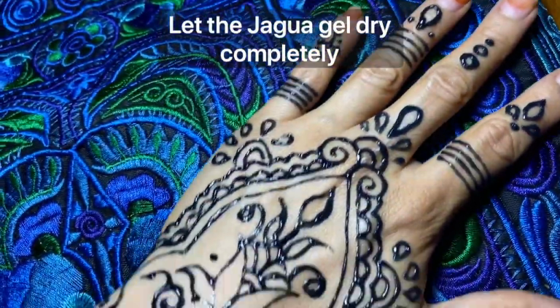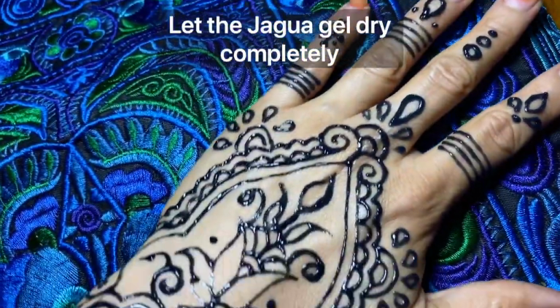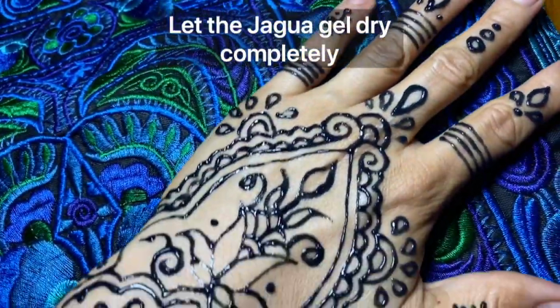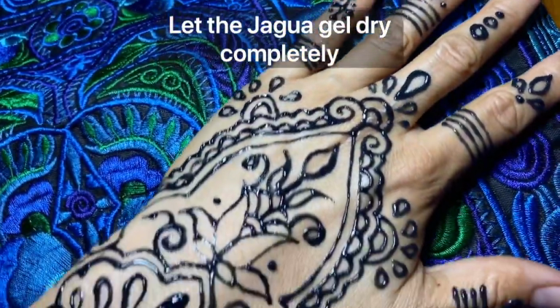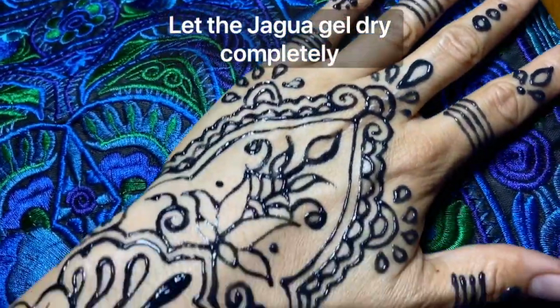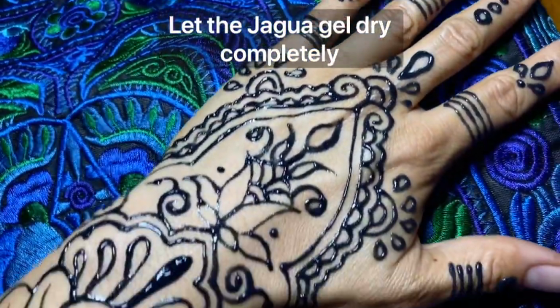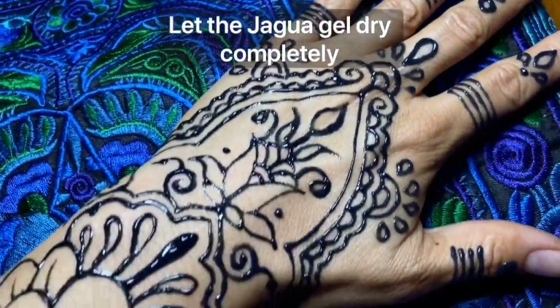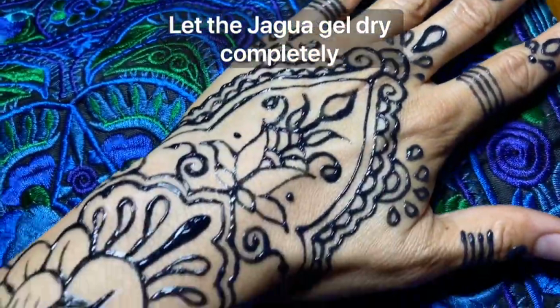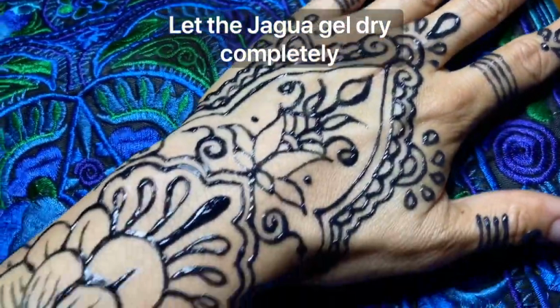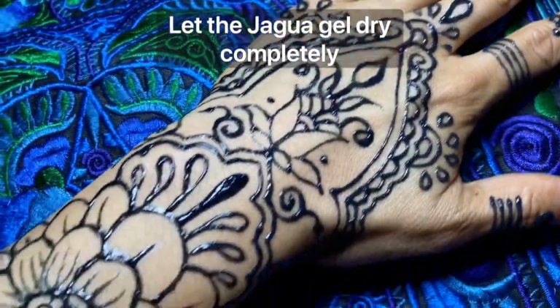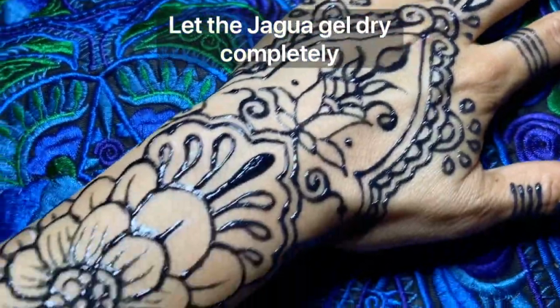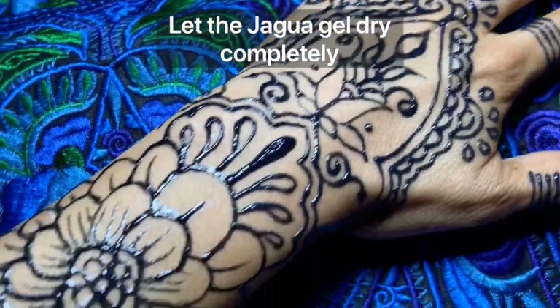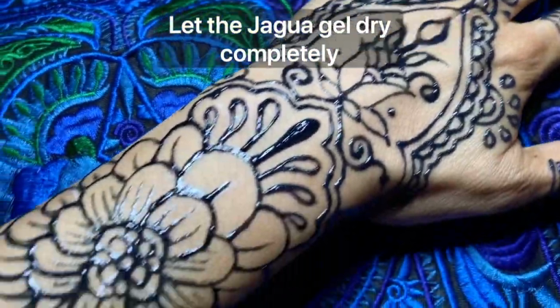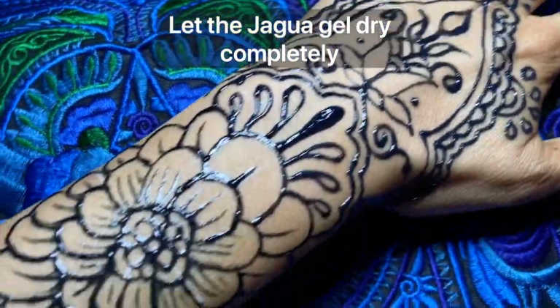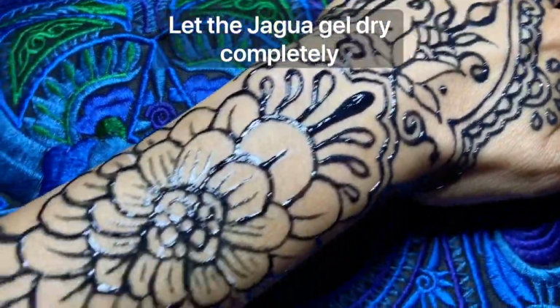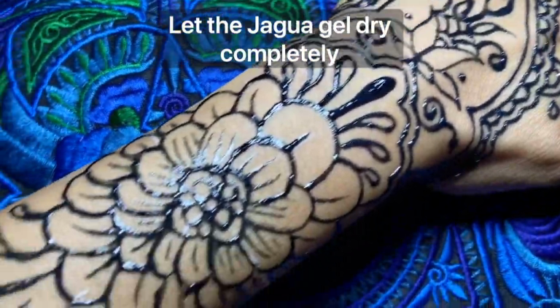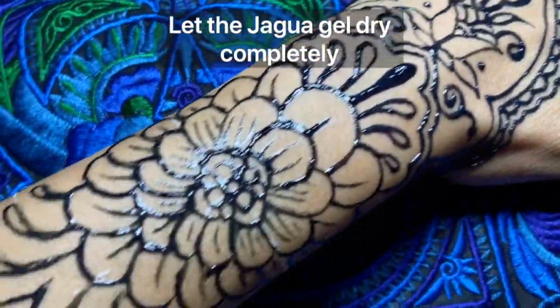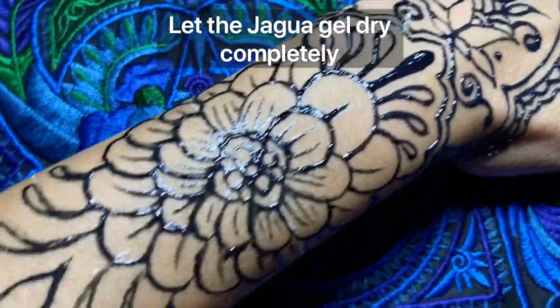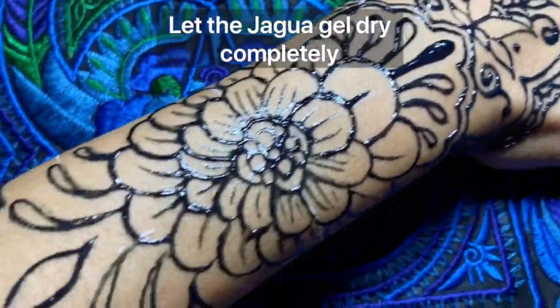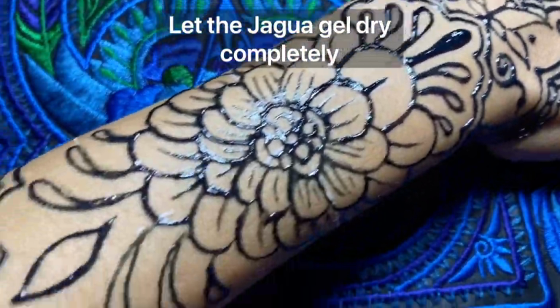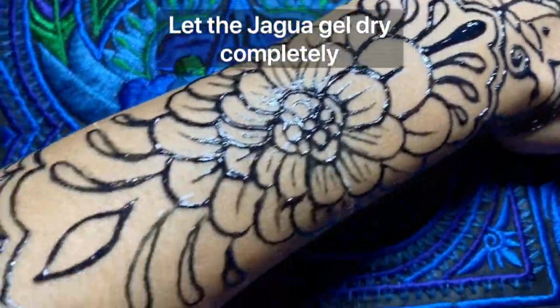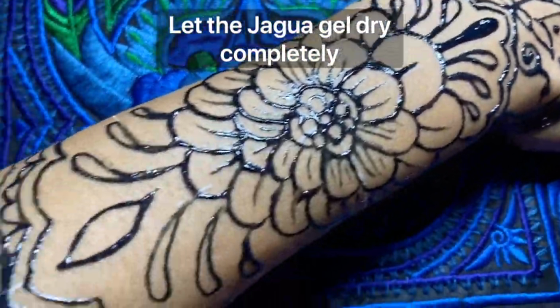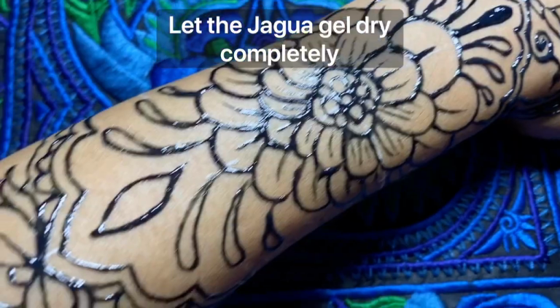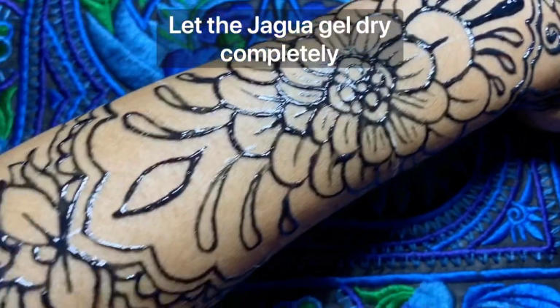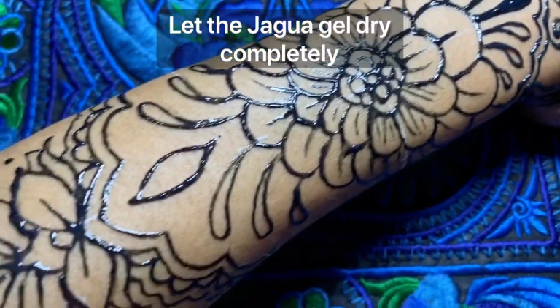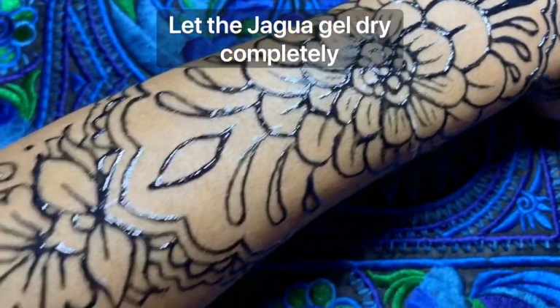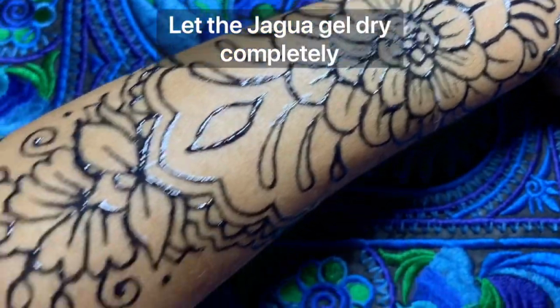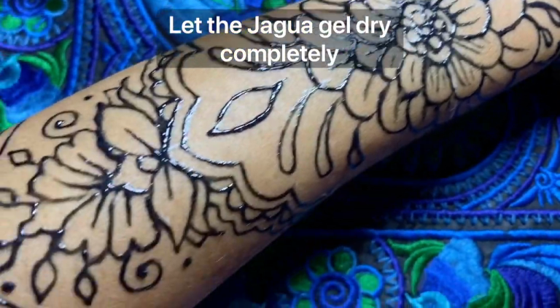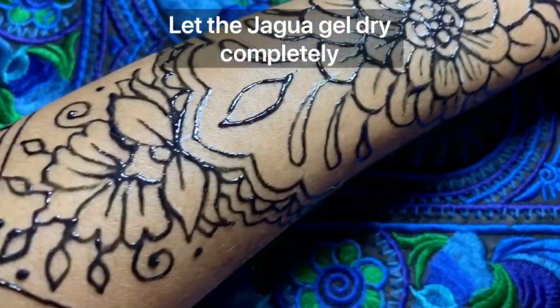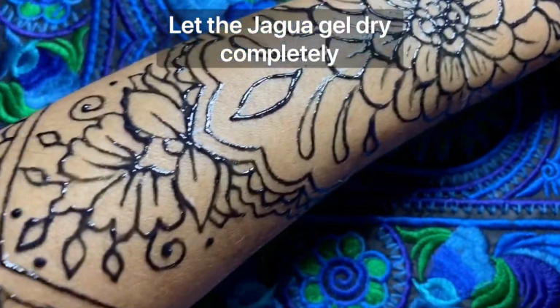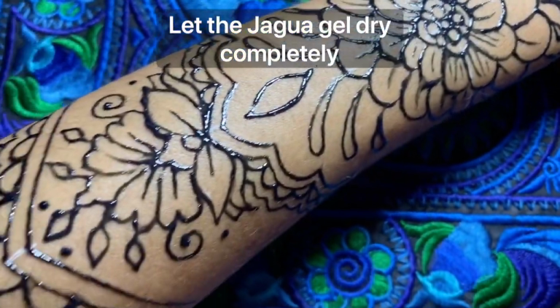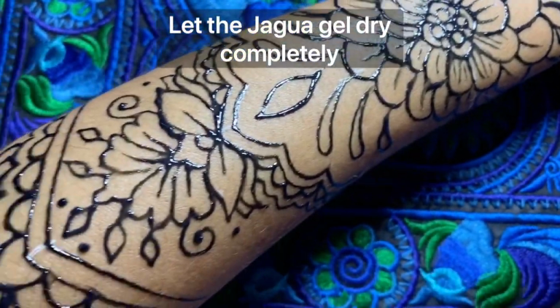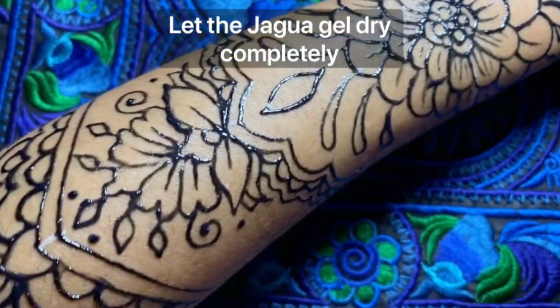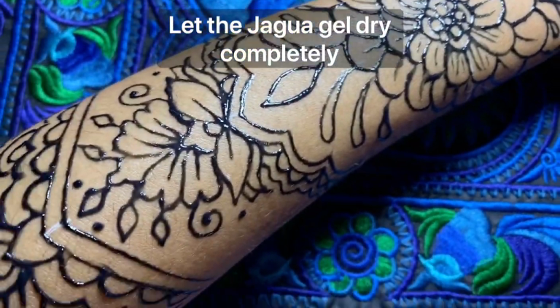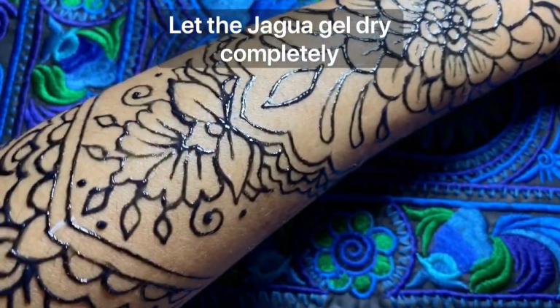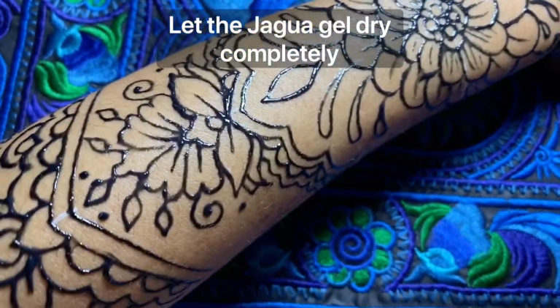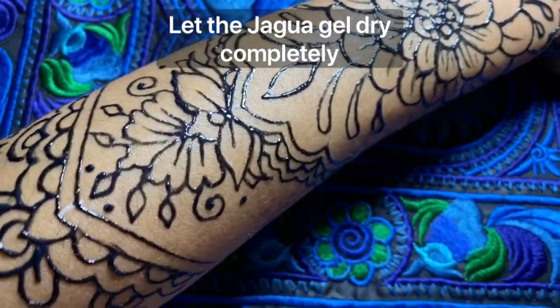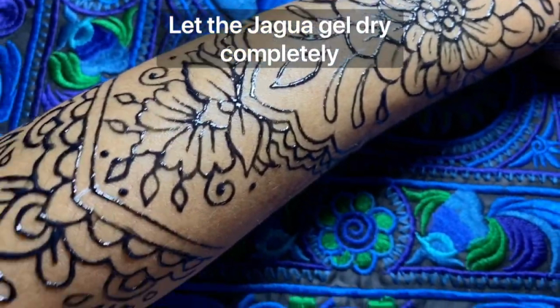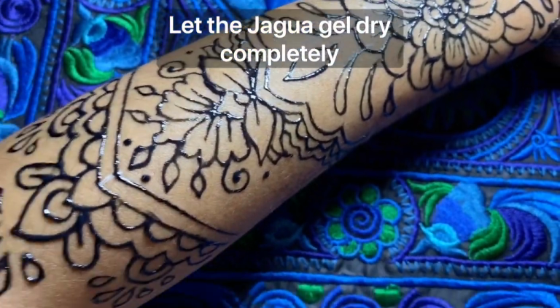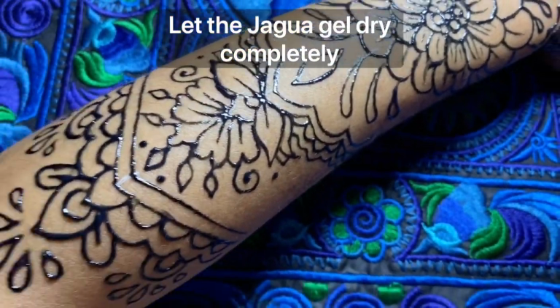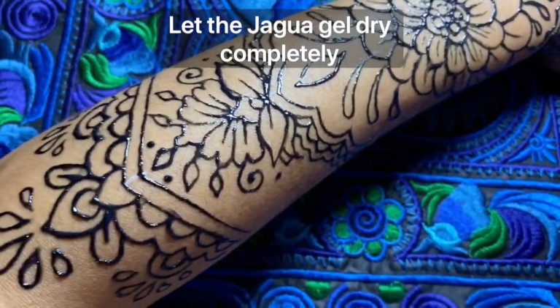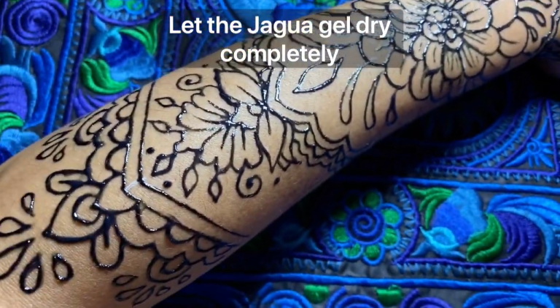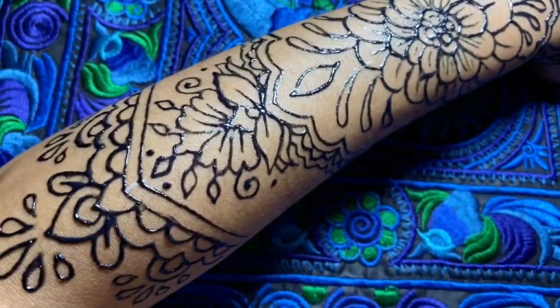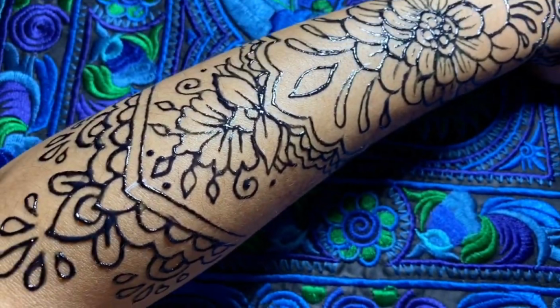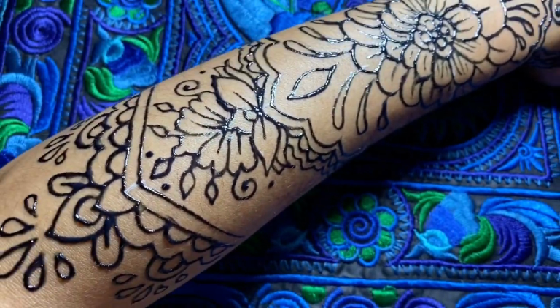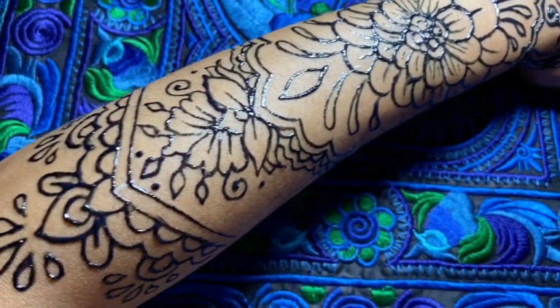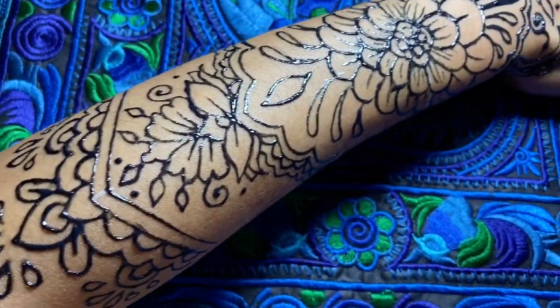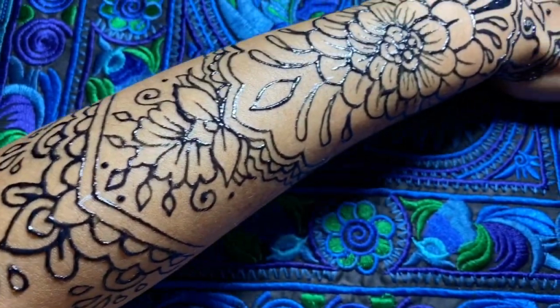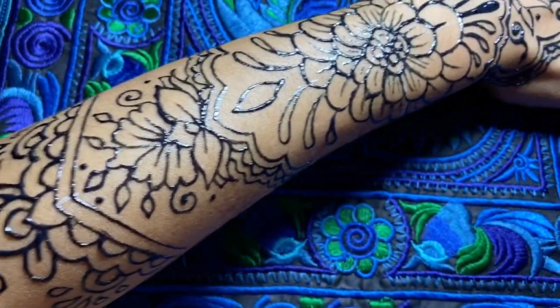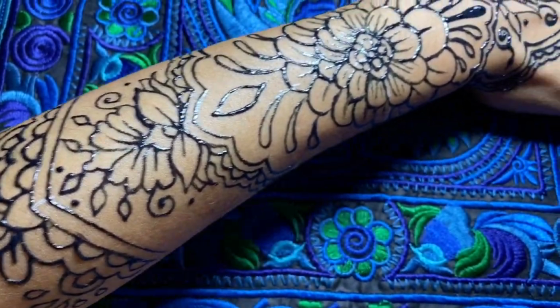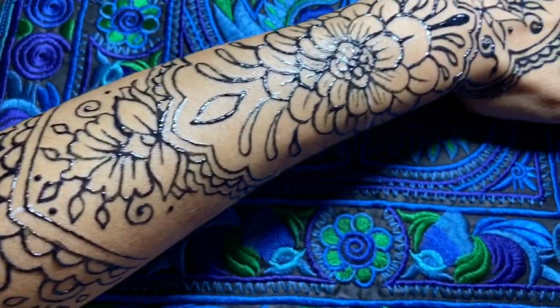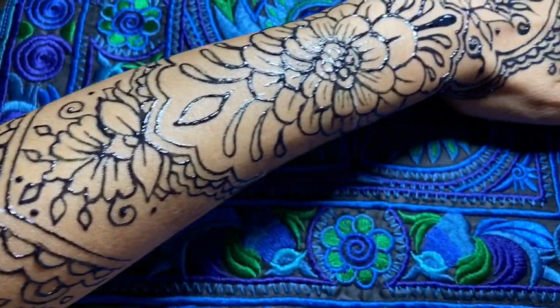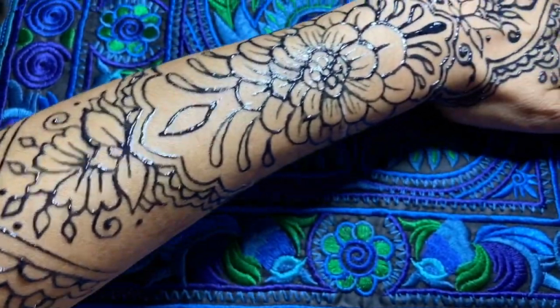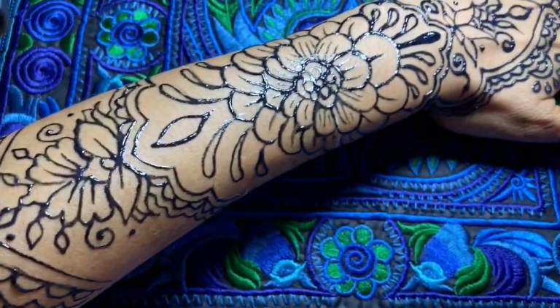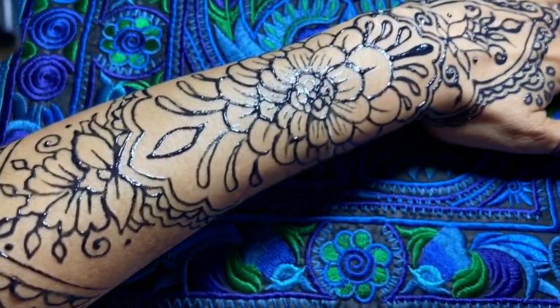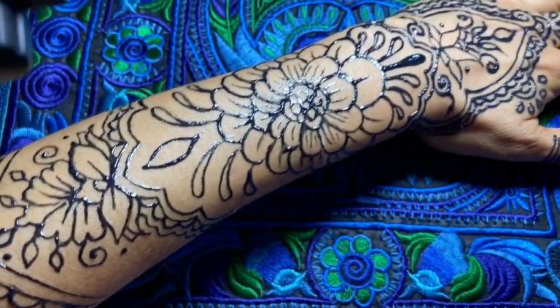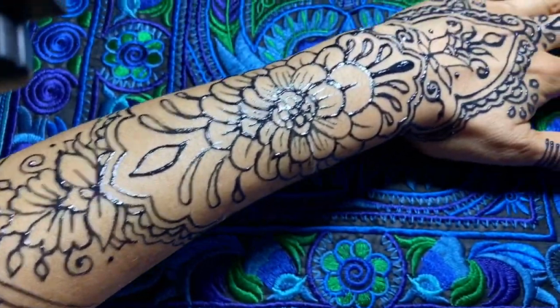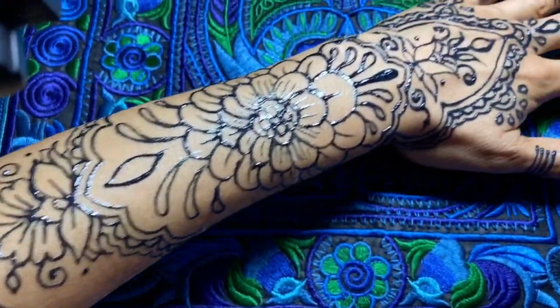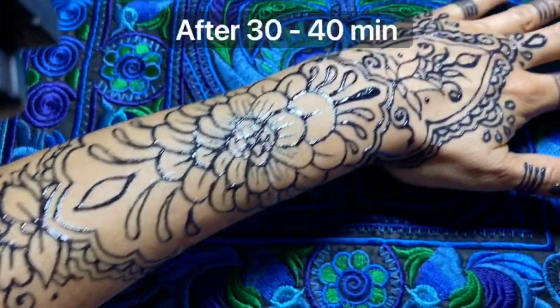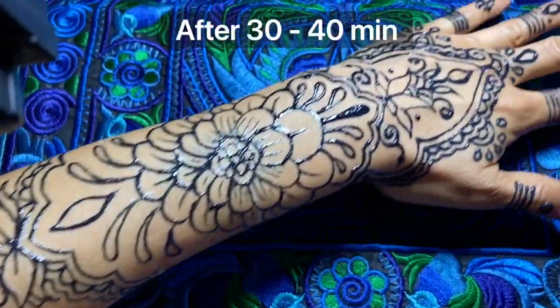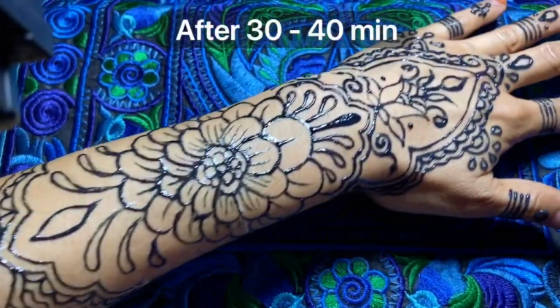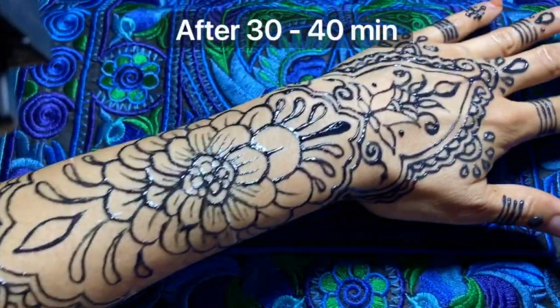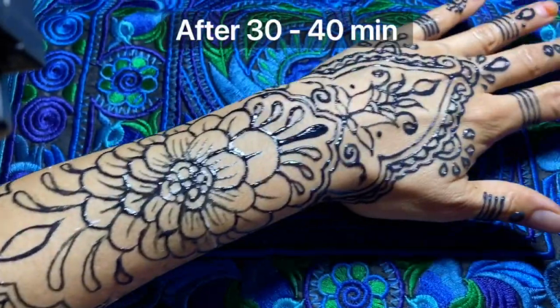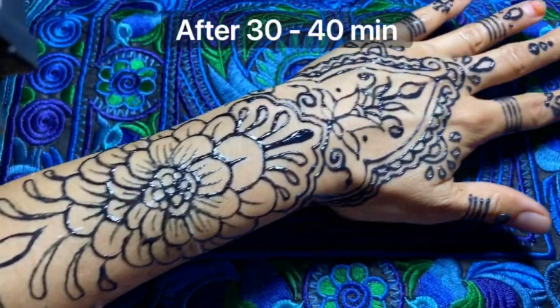Once you finish with the jagua, you have to let it dry completely. It takes about 20 to 30 minutes.